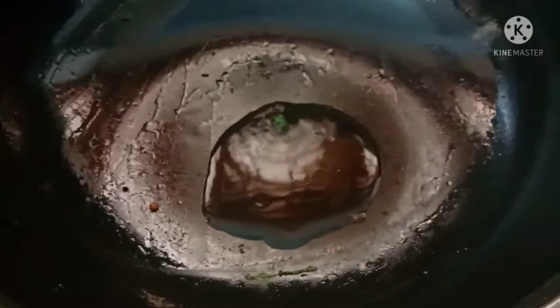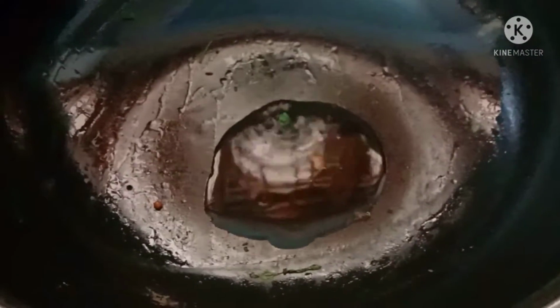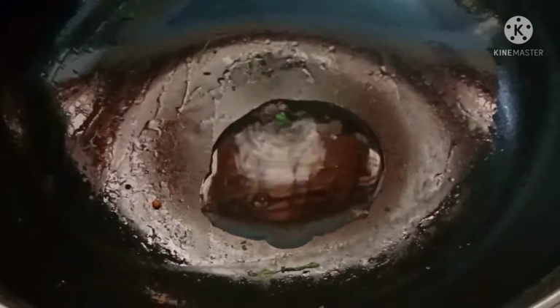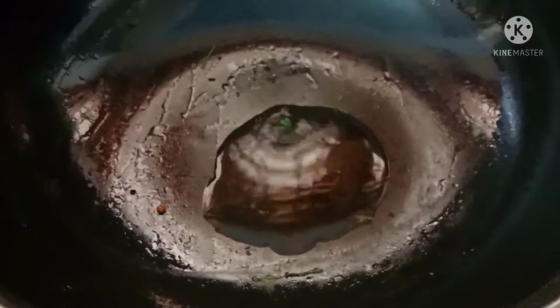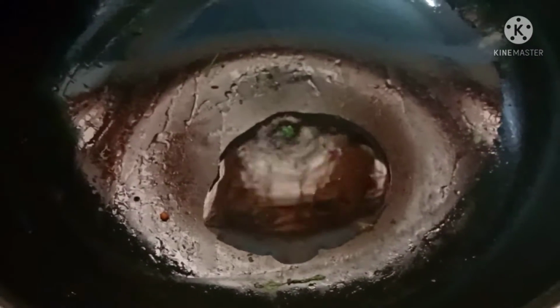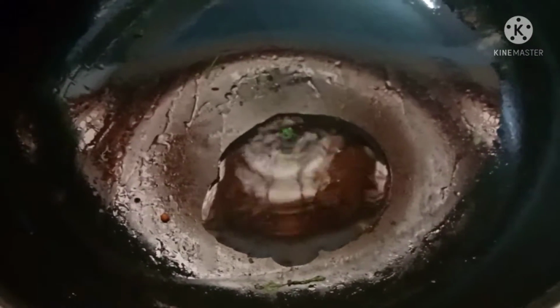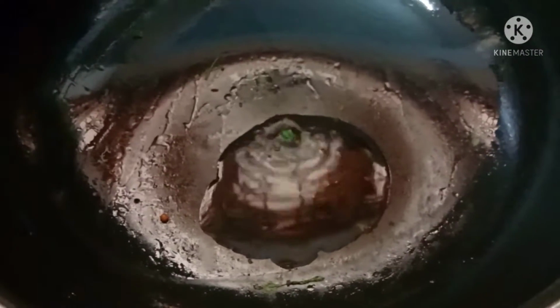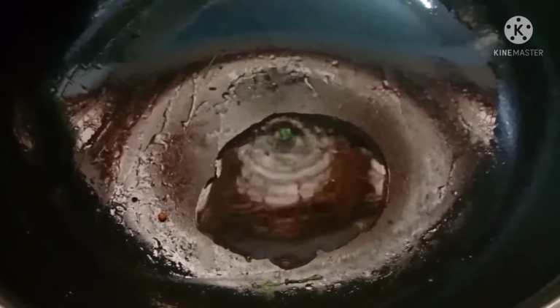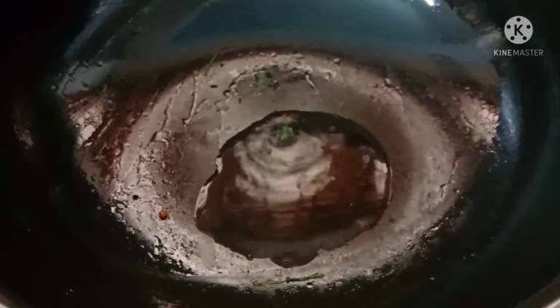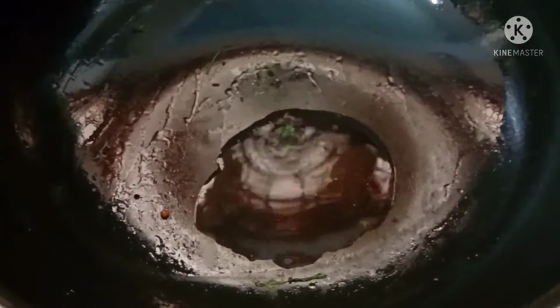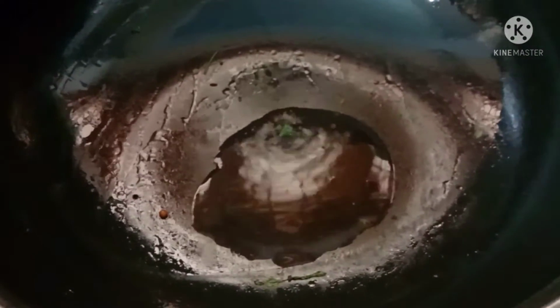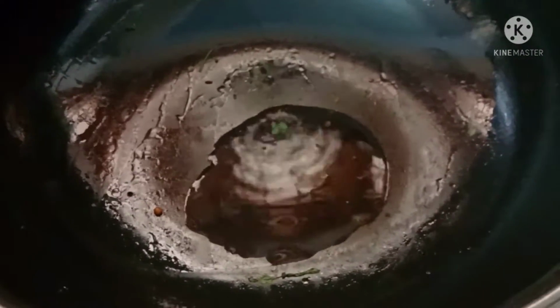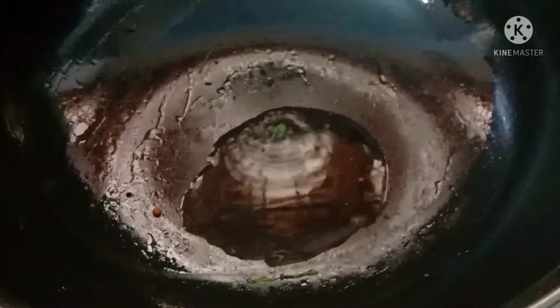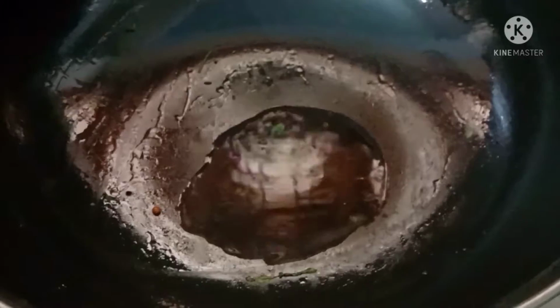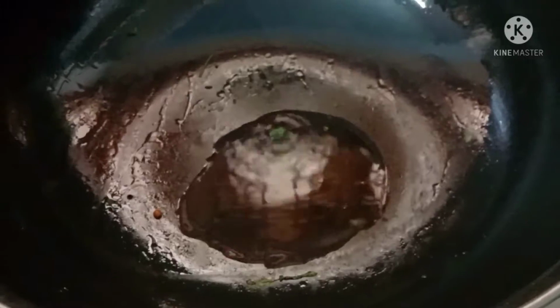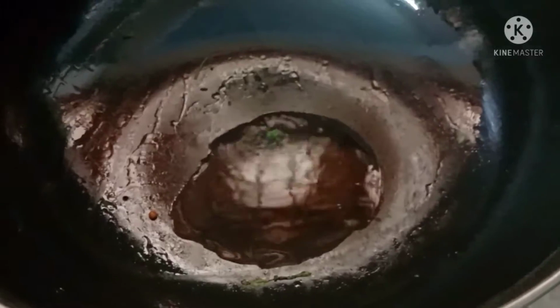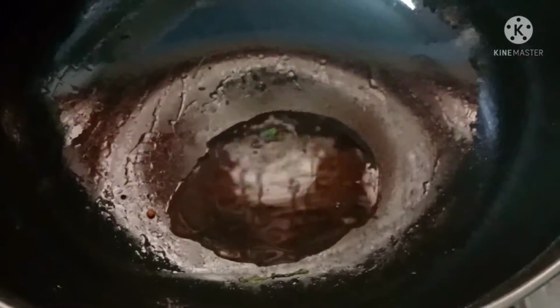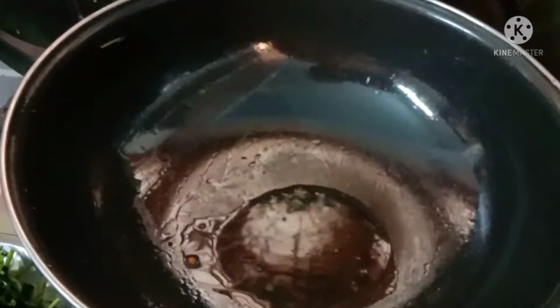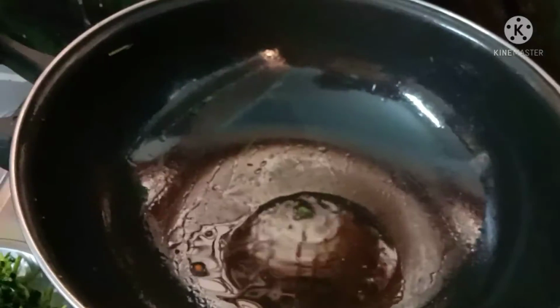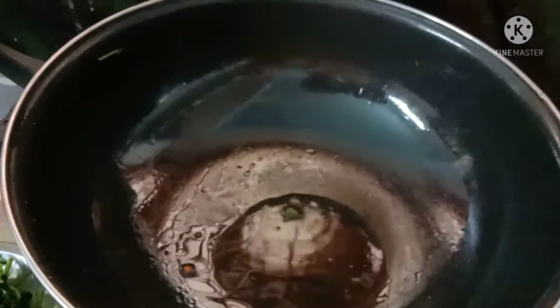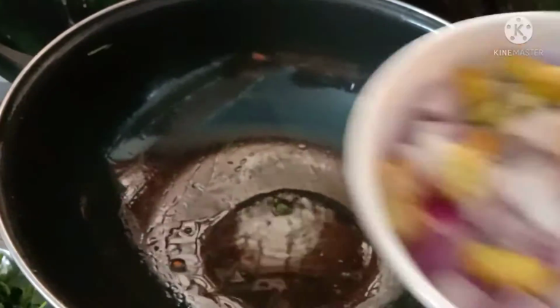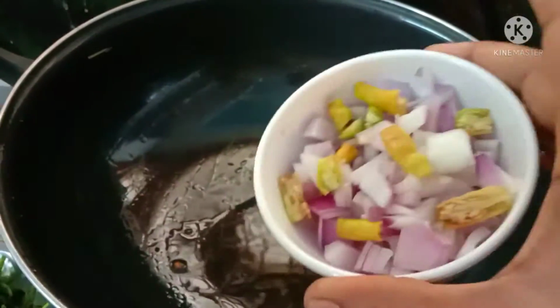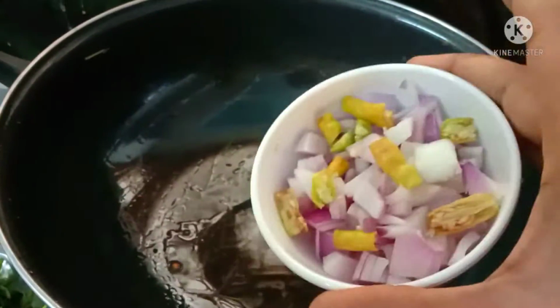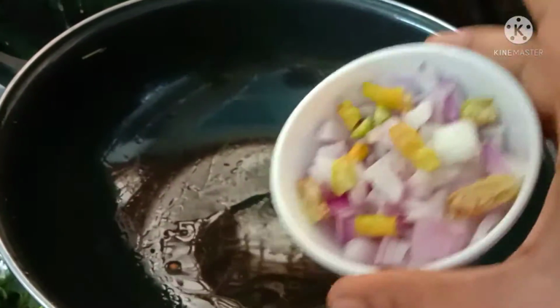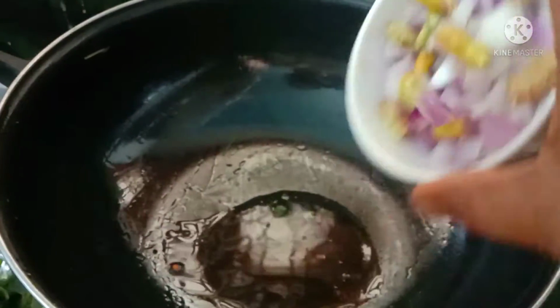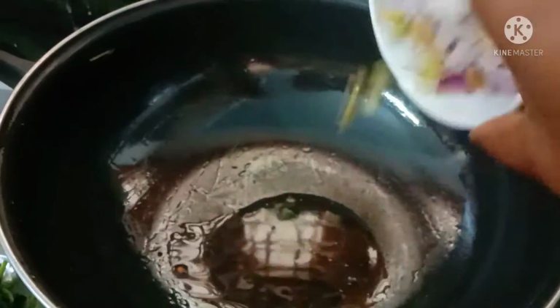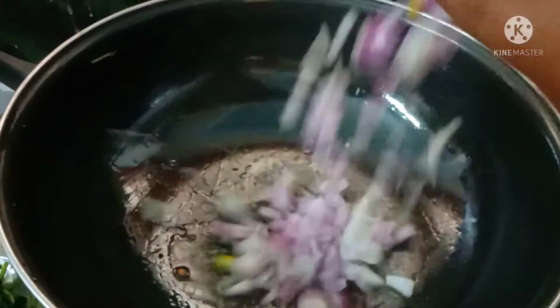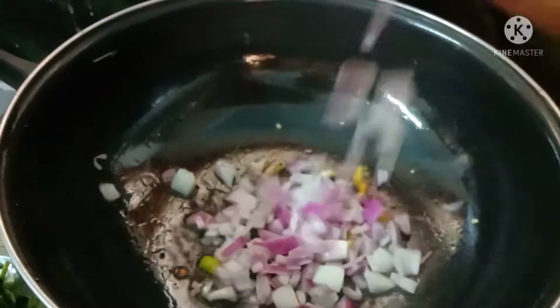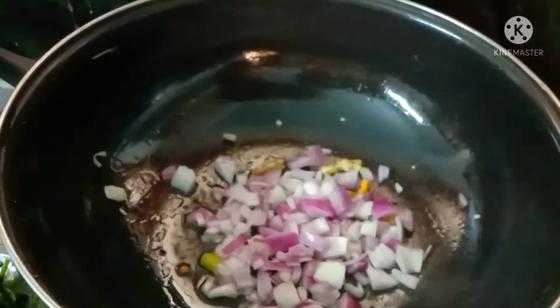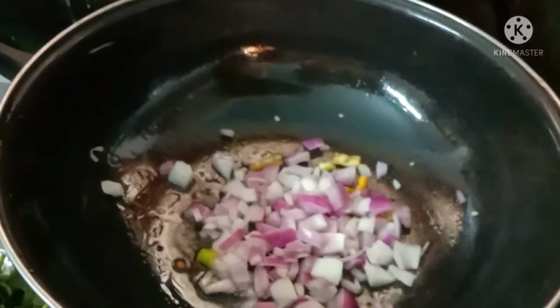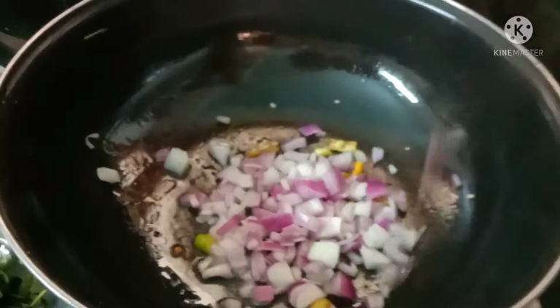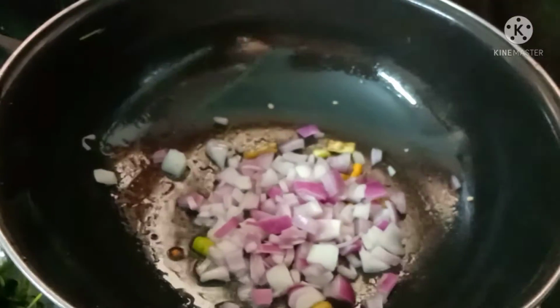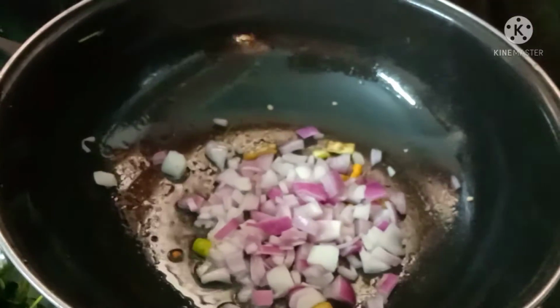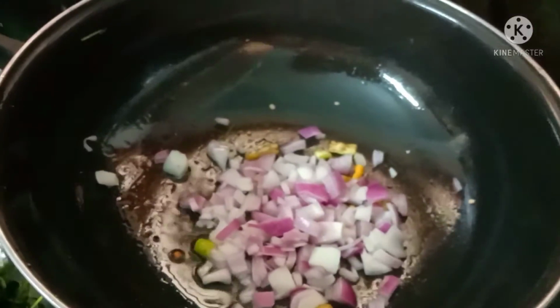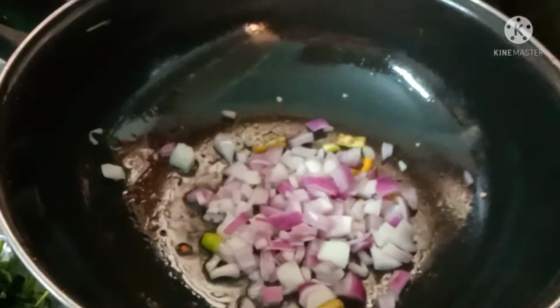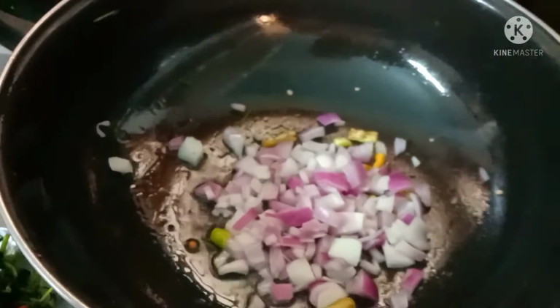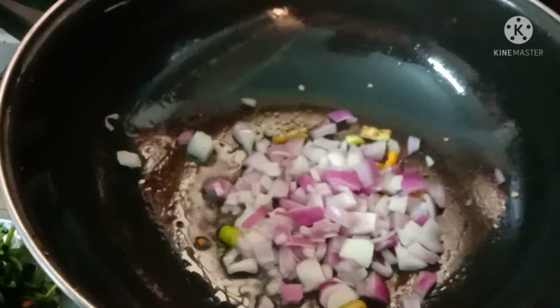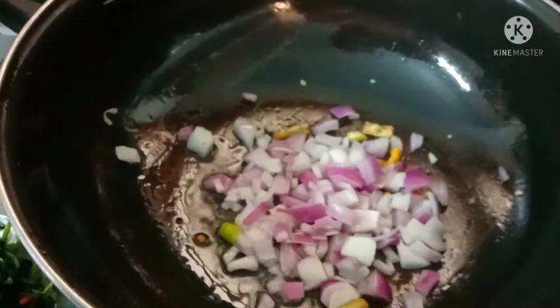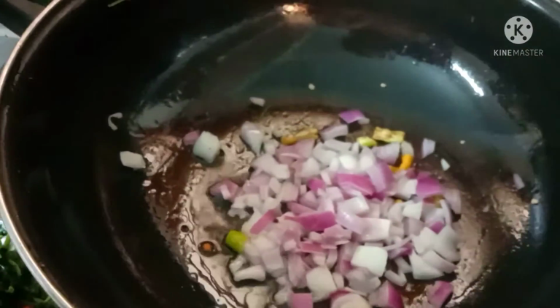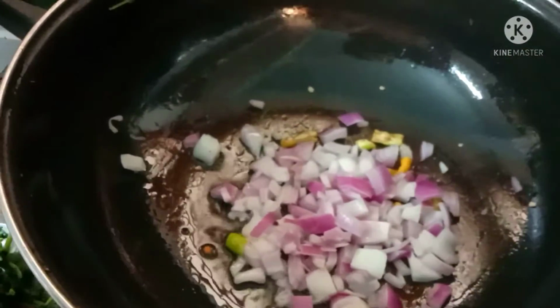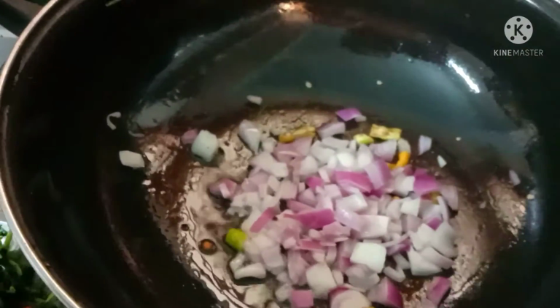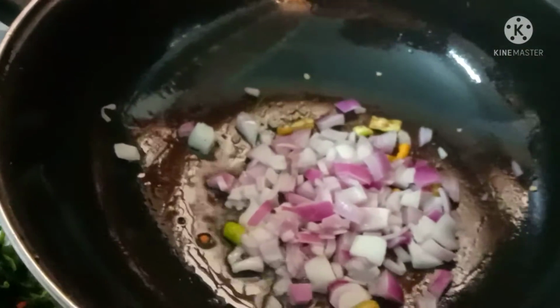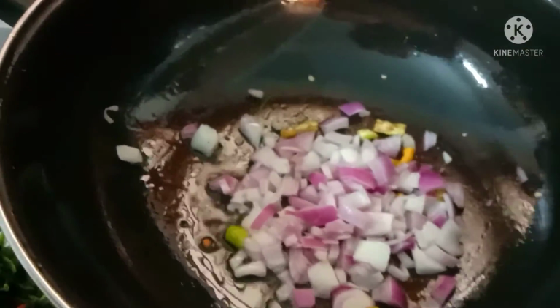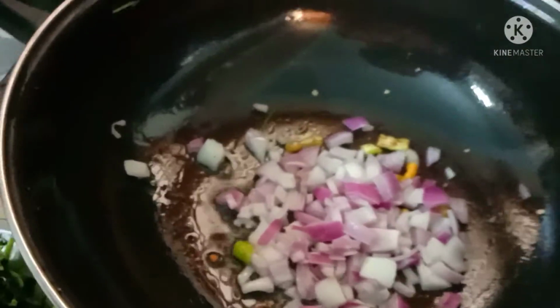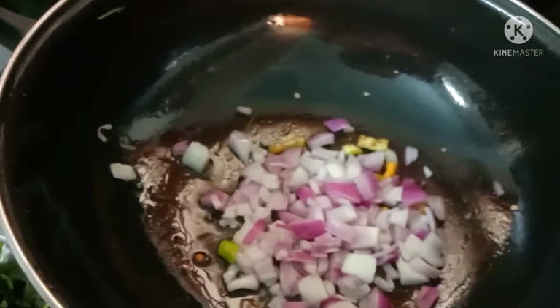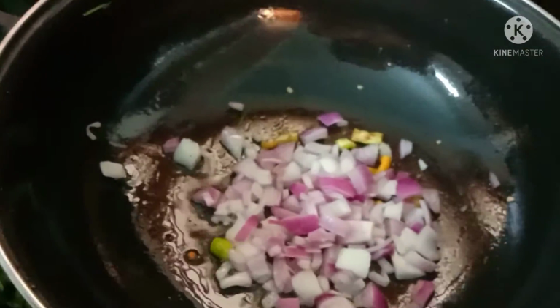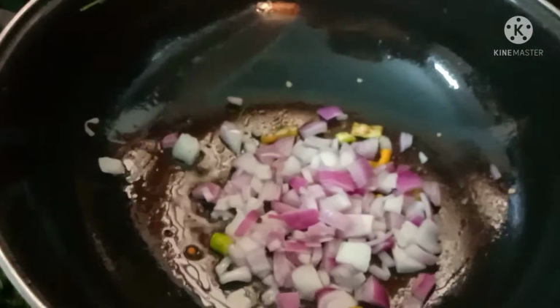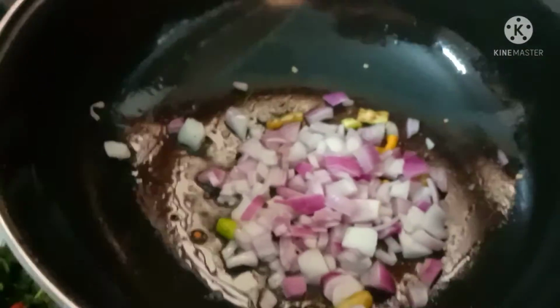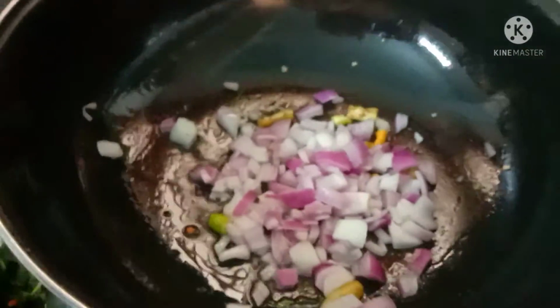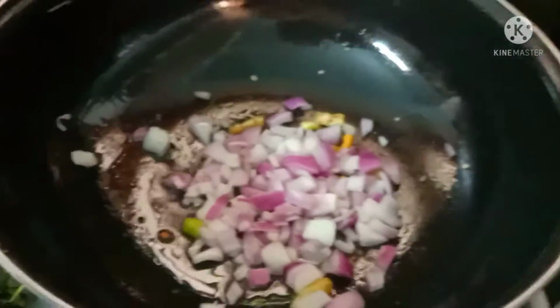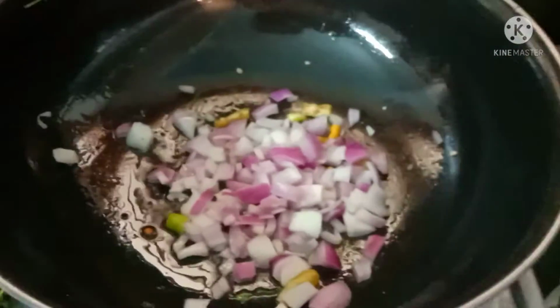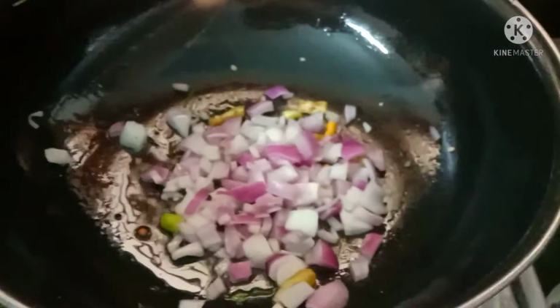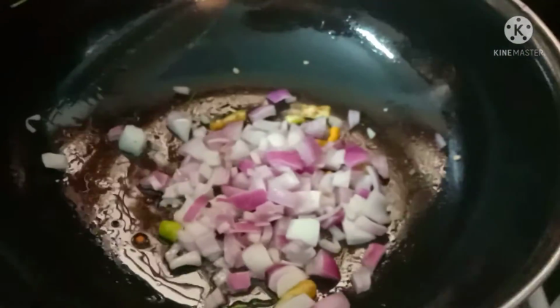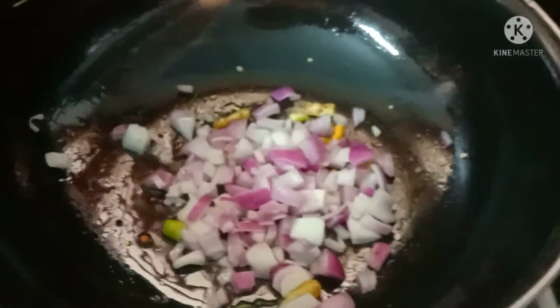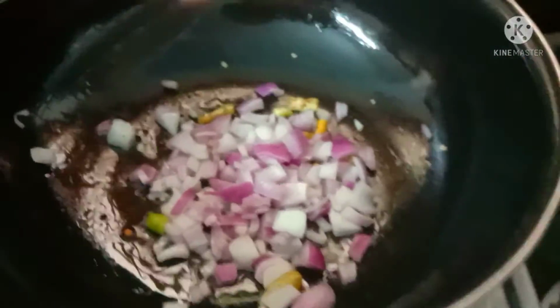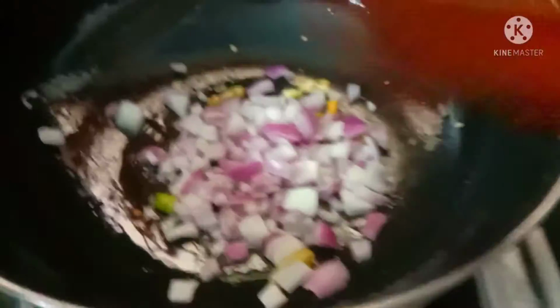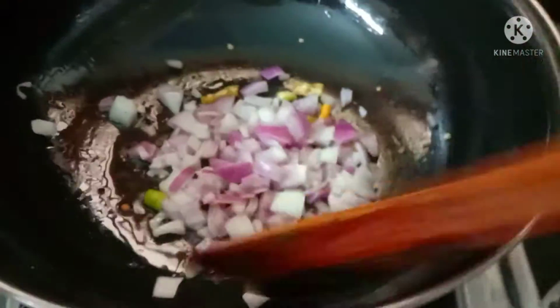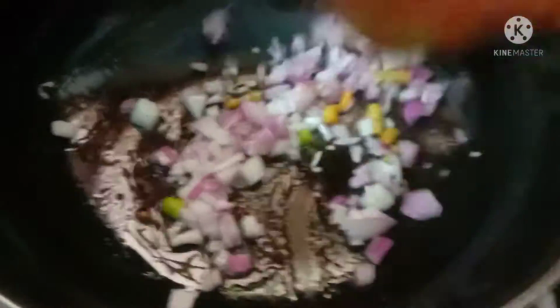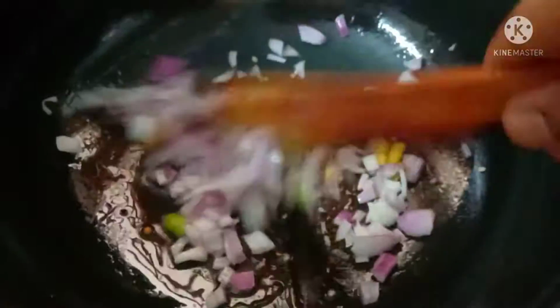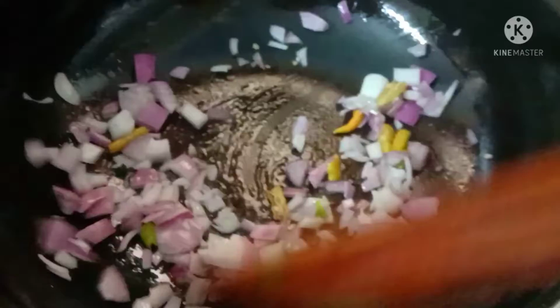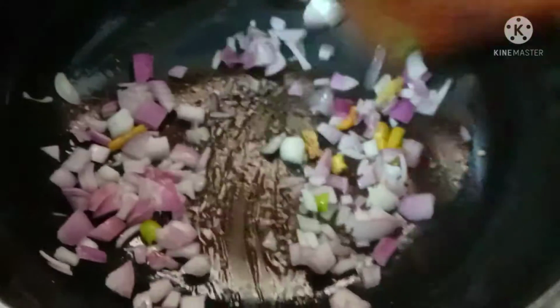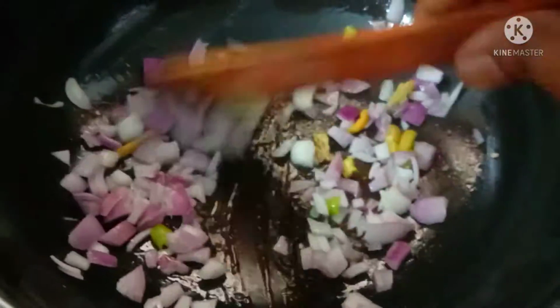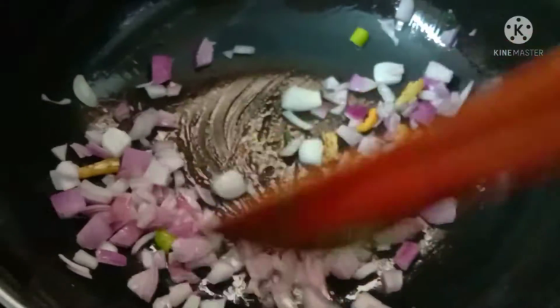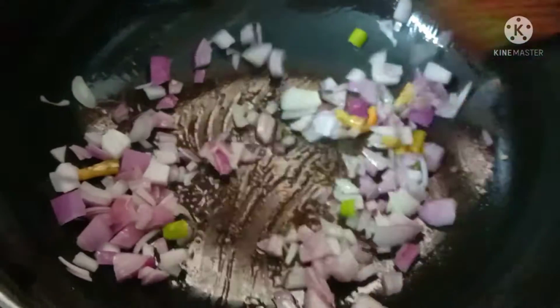If you fry here, make this skin one, it will cook very quickly.